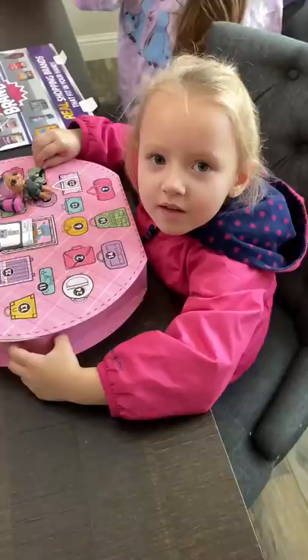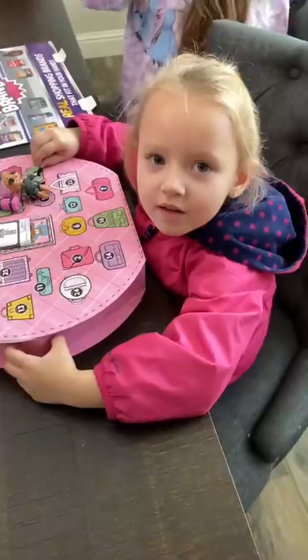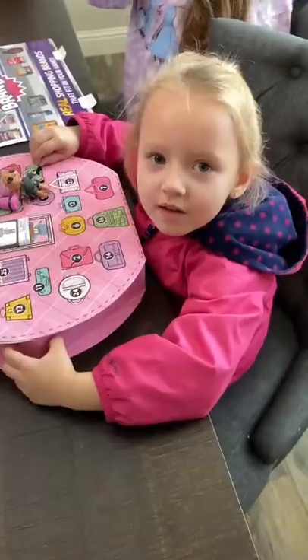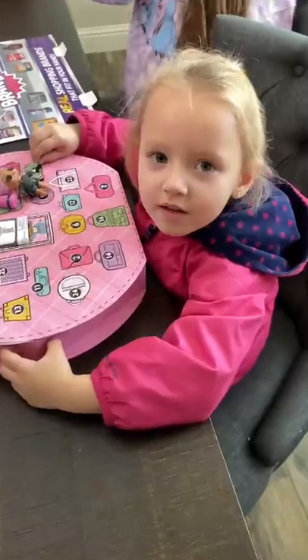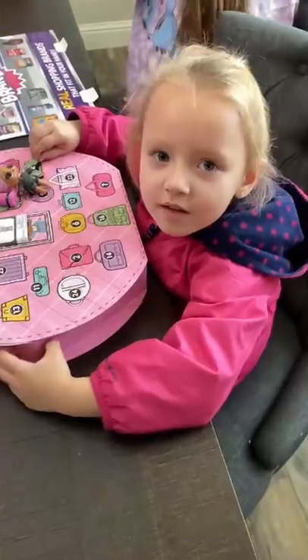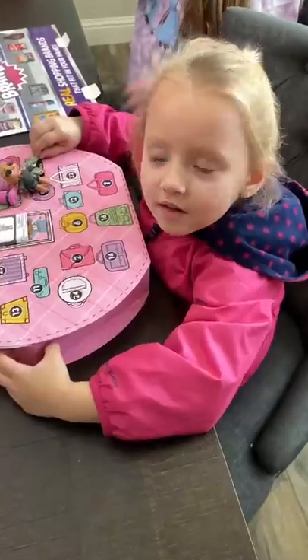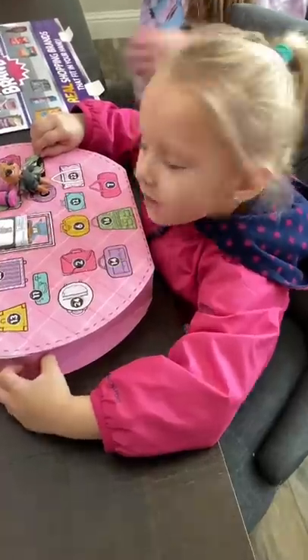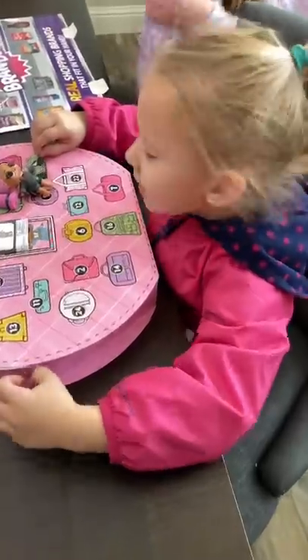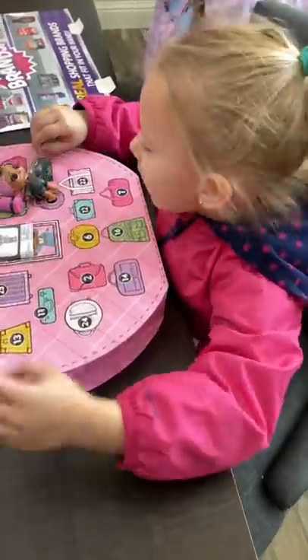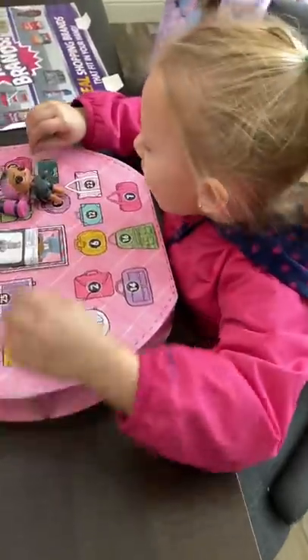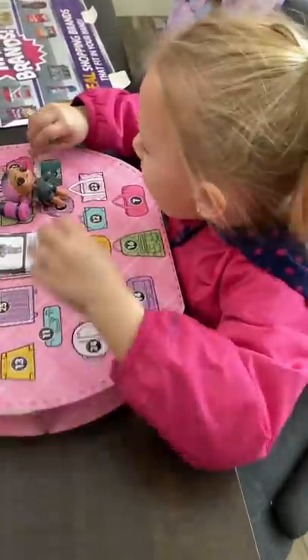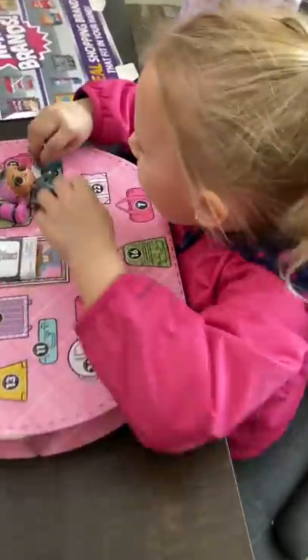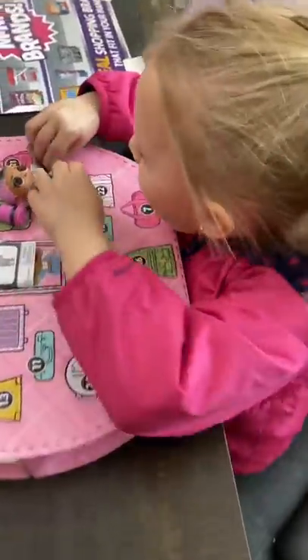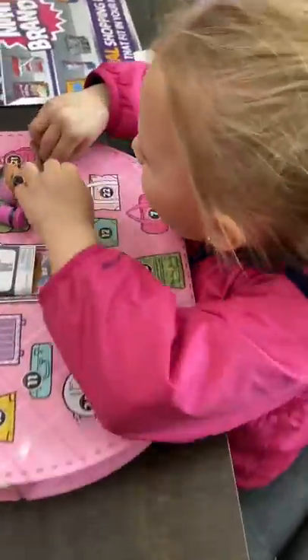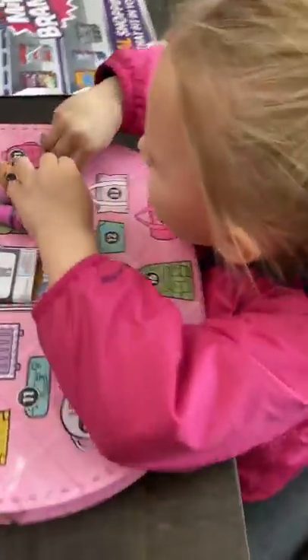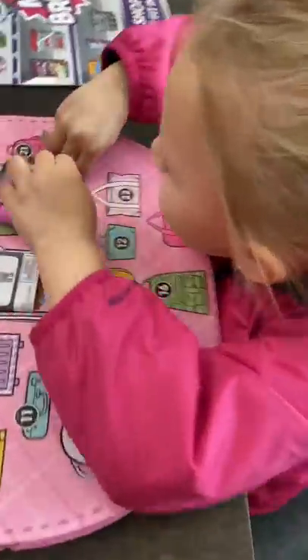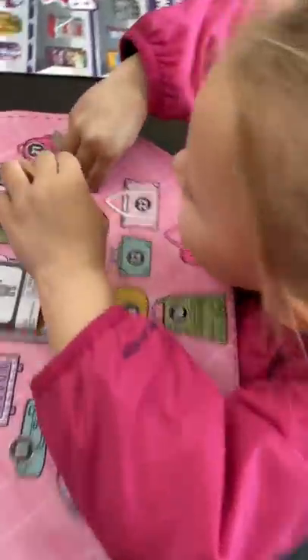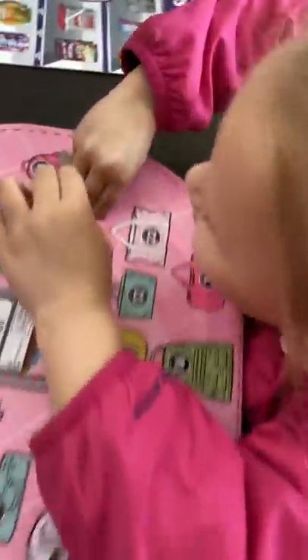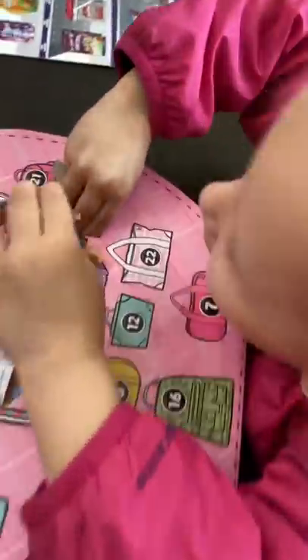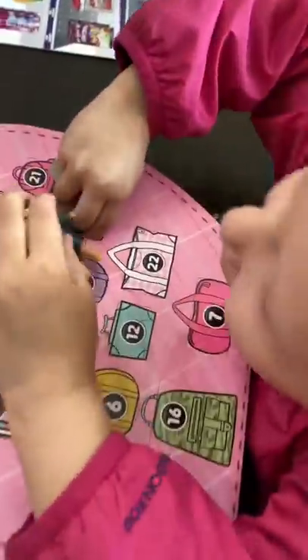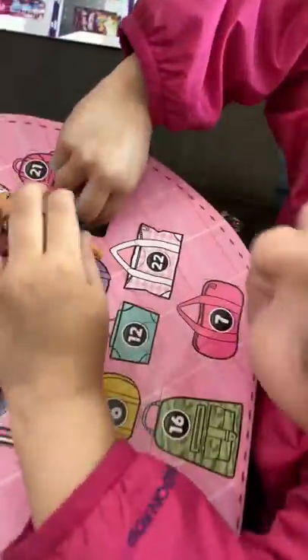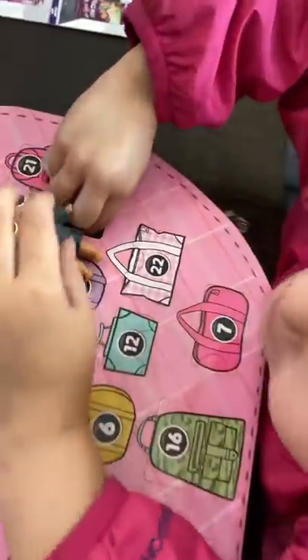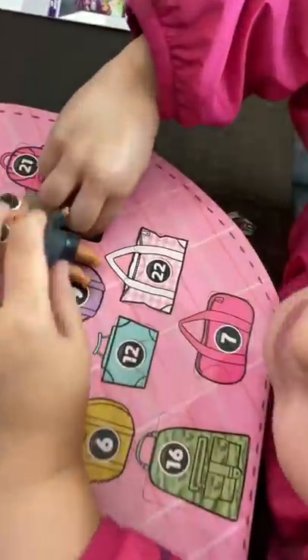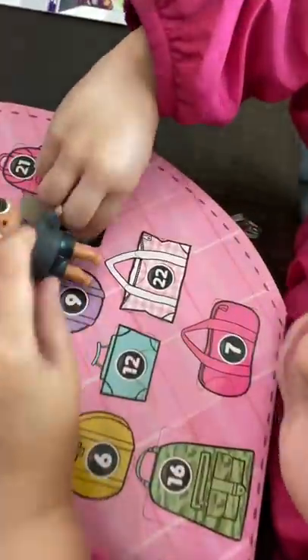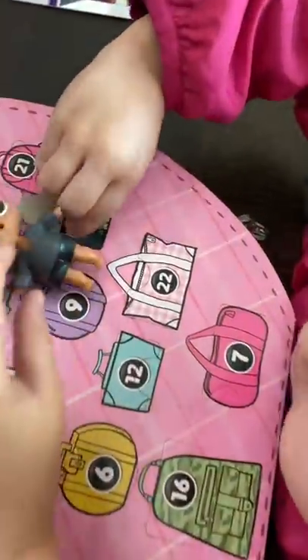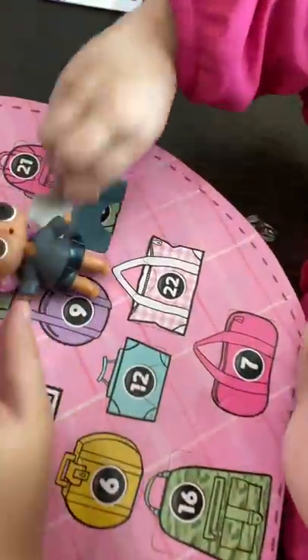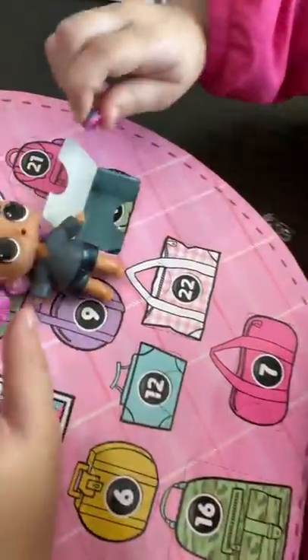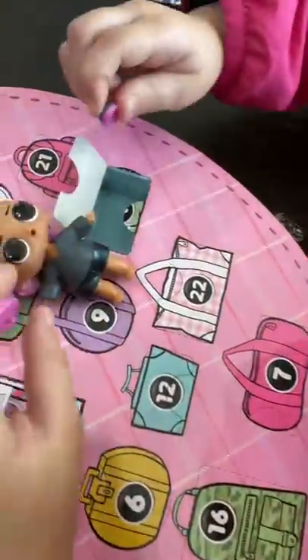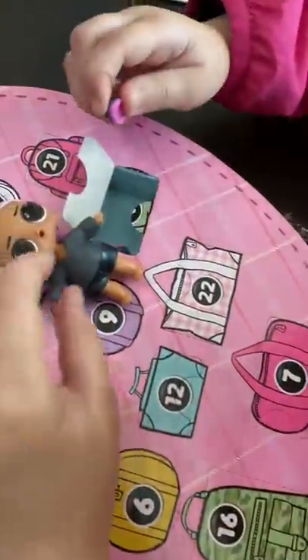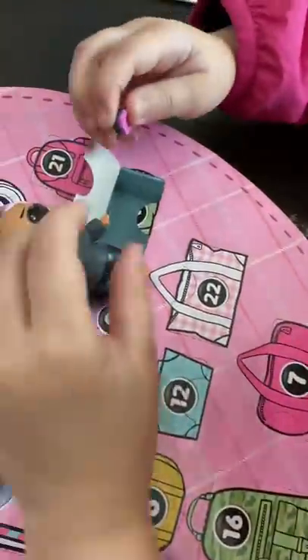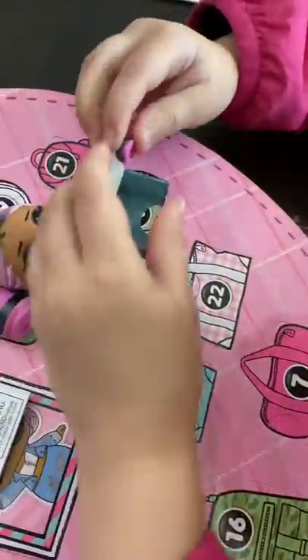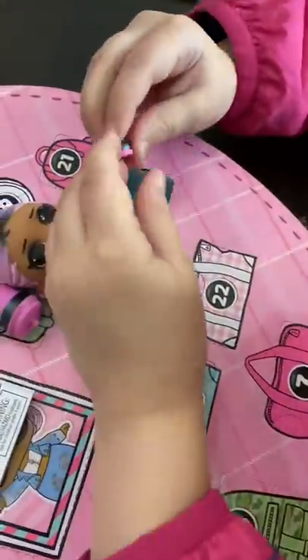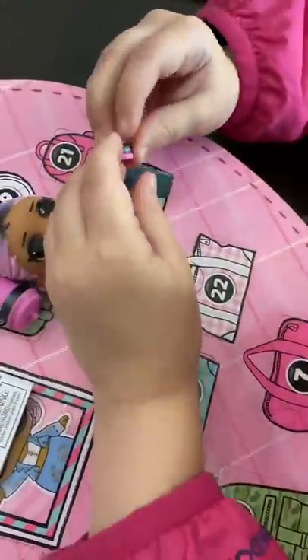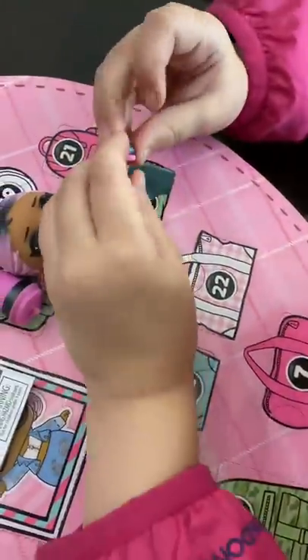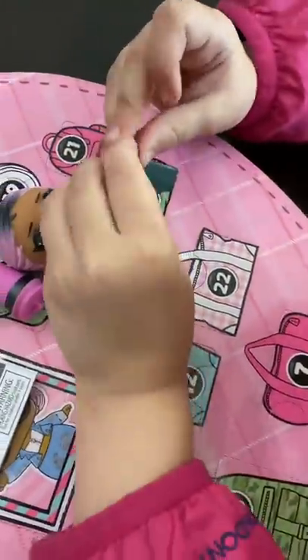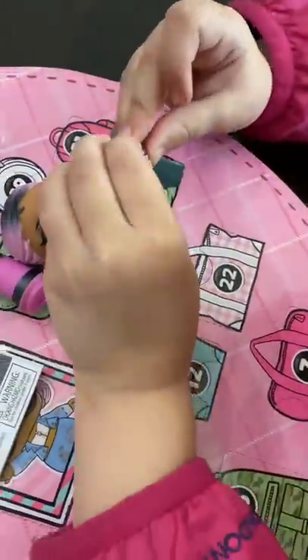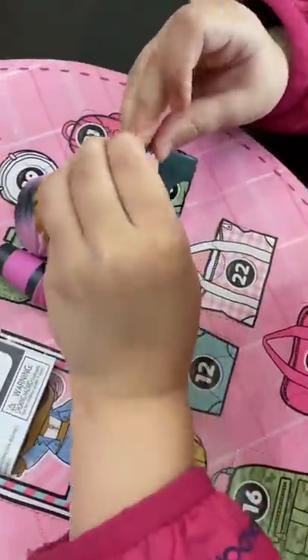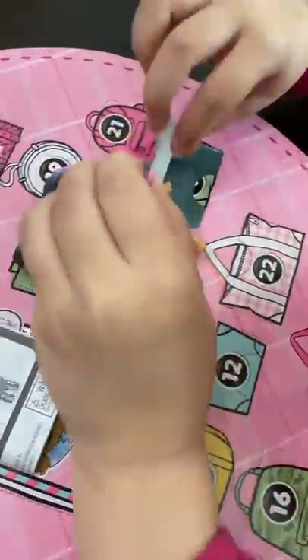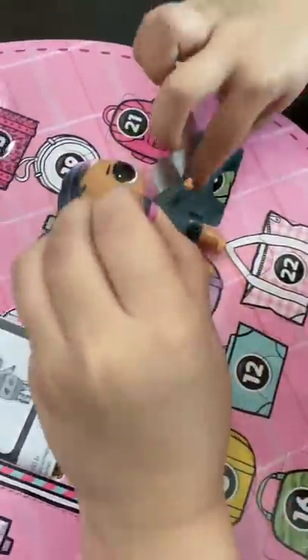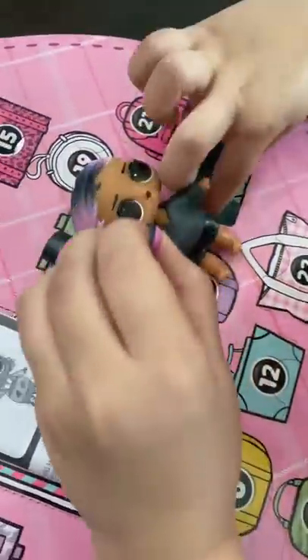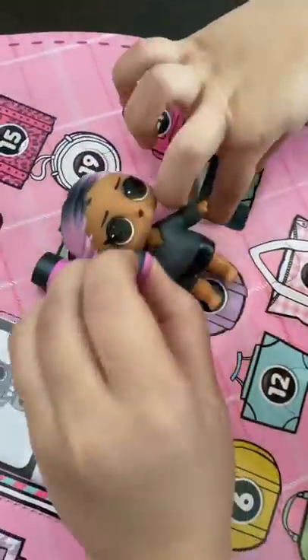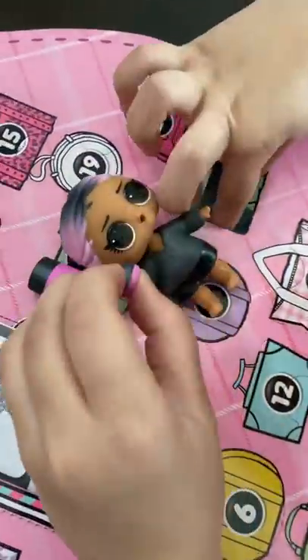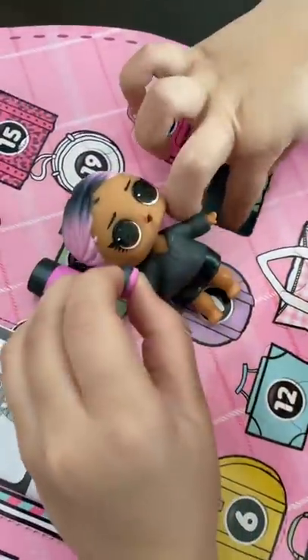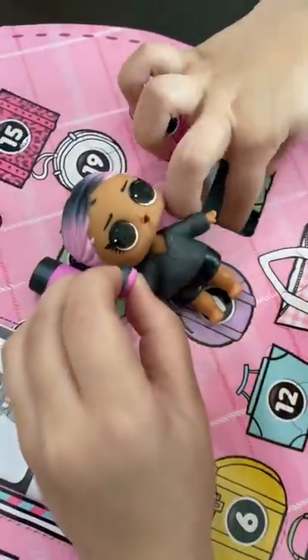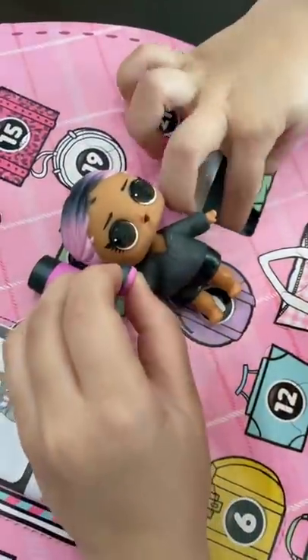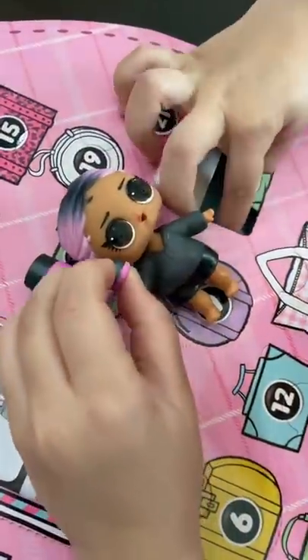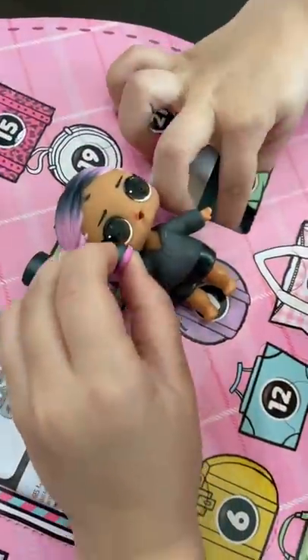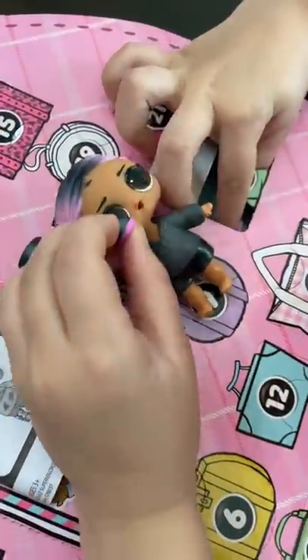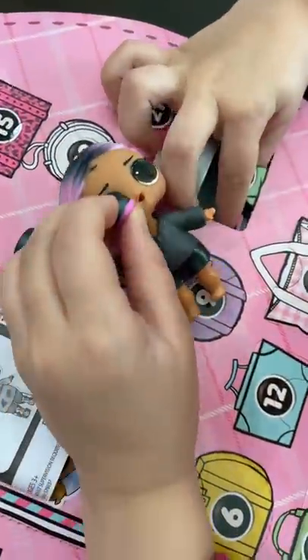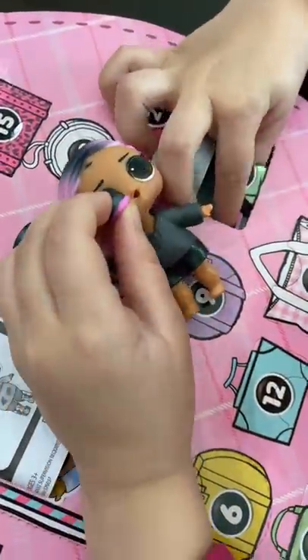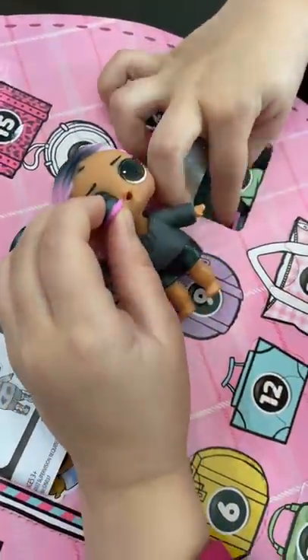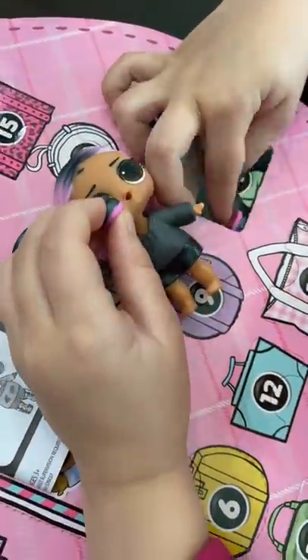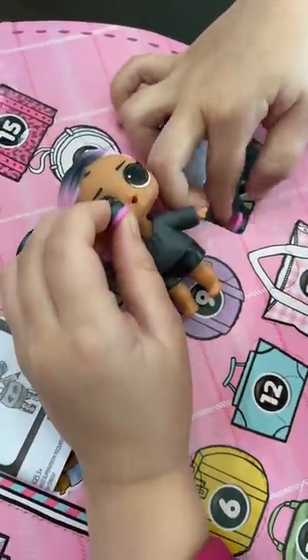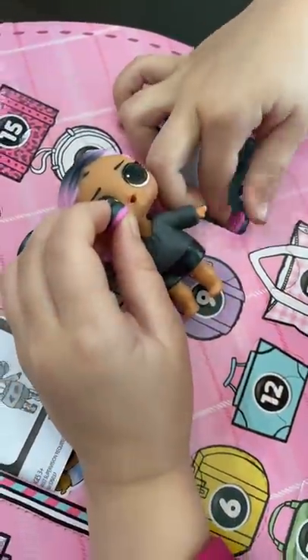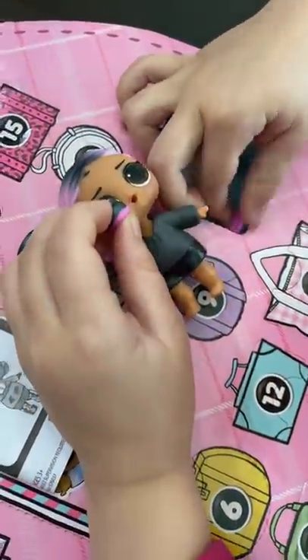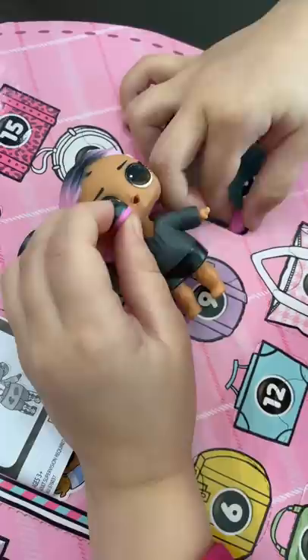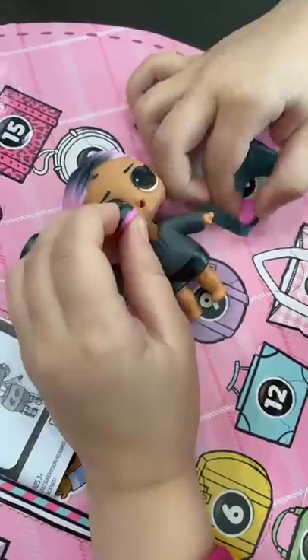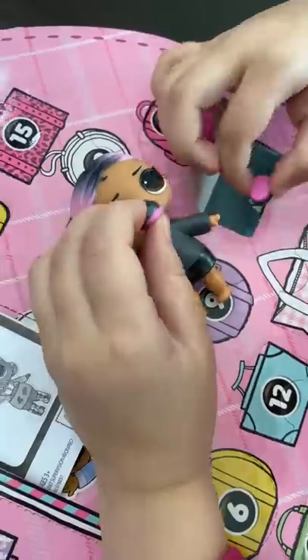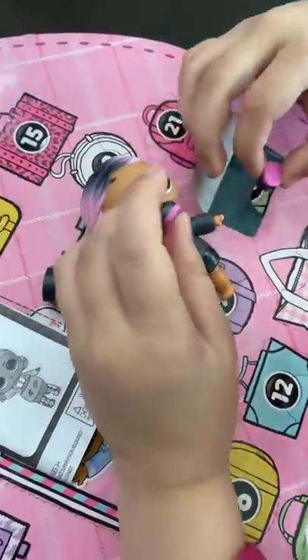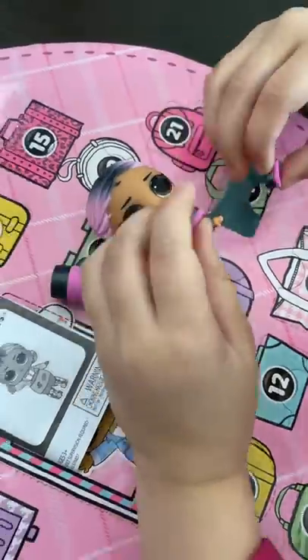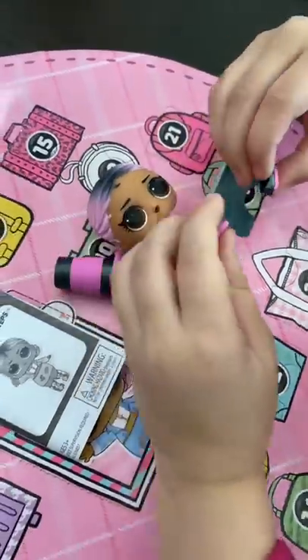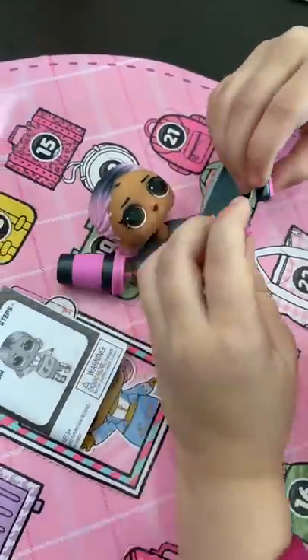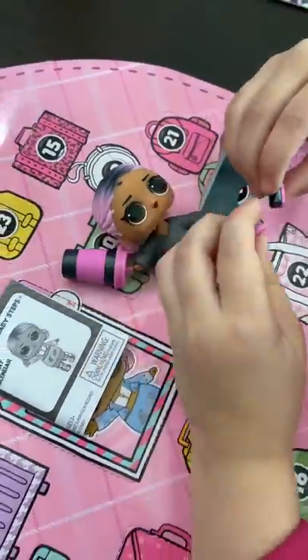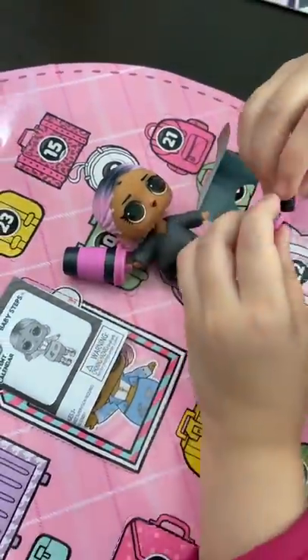Hey, Gemma, what did you get for today? I got shoes. Oh, my gosh, look, your doll's getting the whole outfit already. This is so cool.